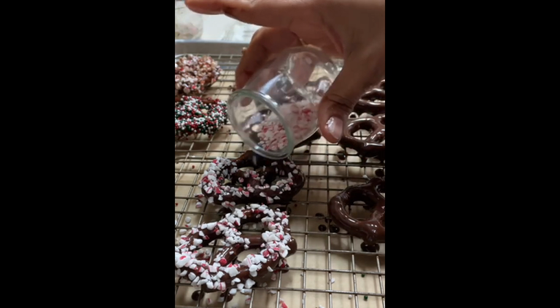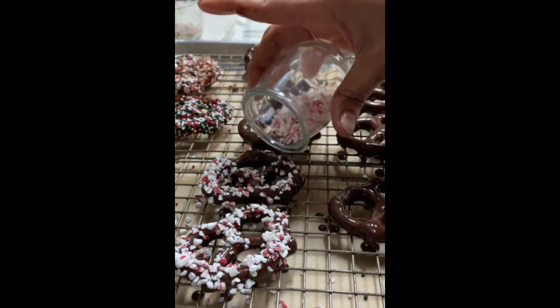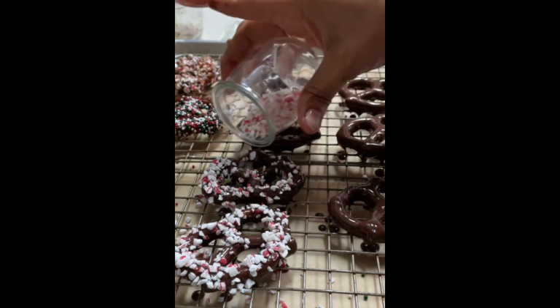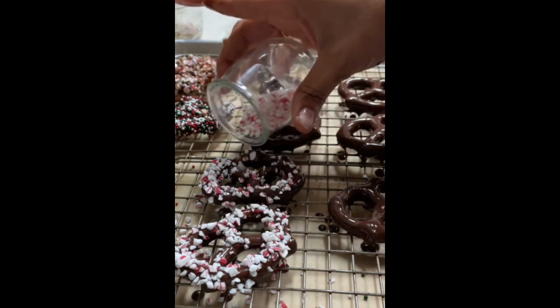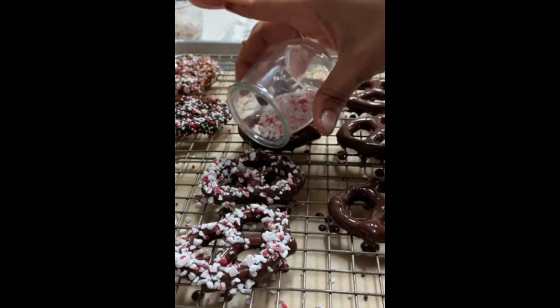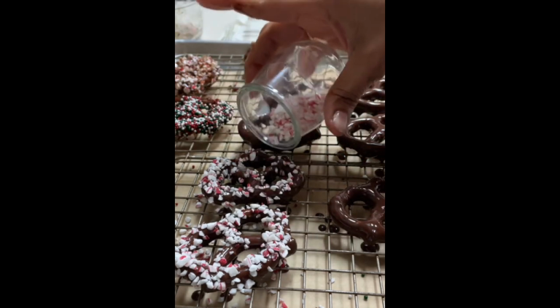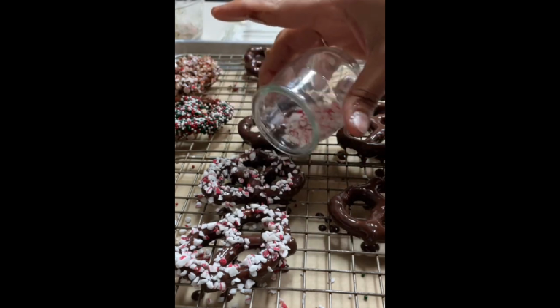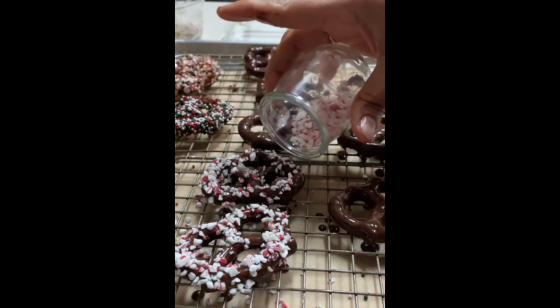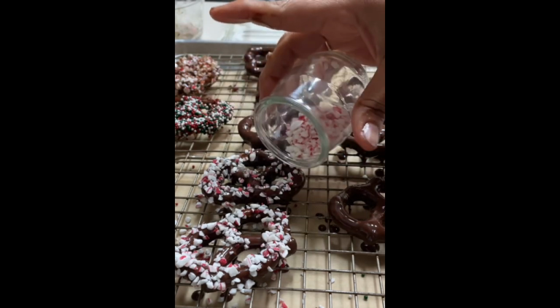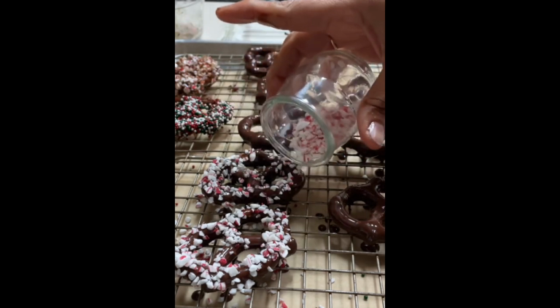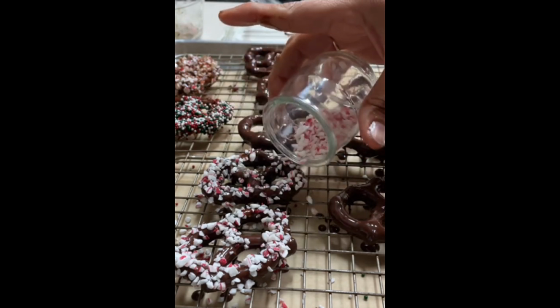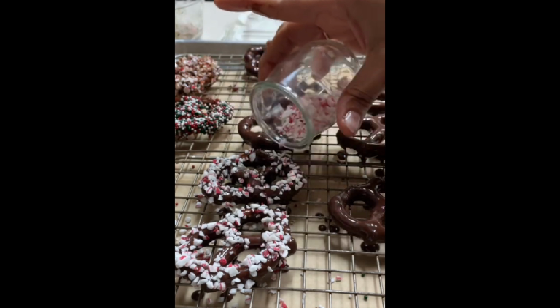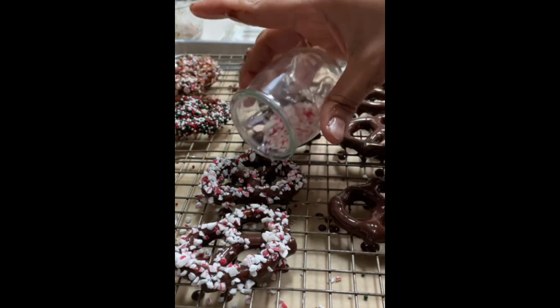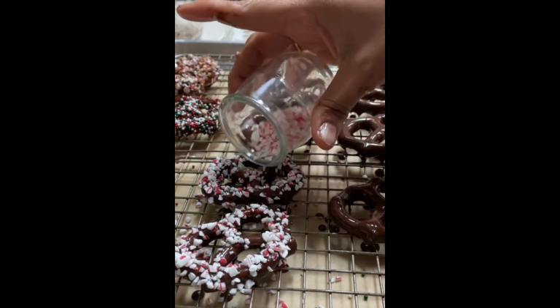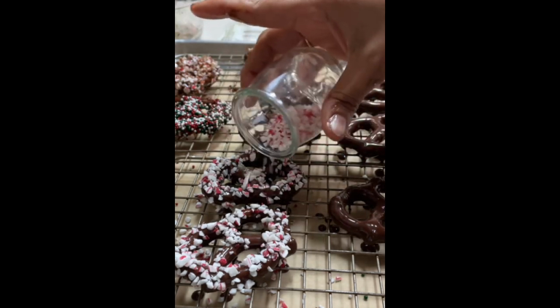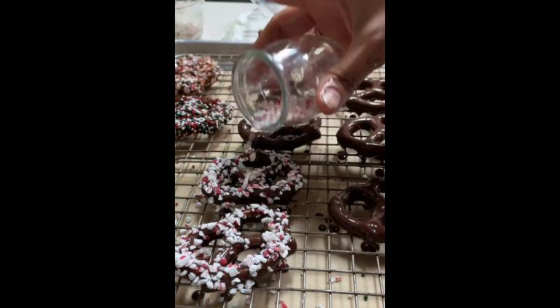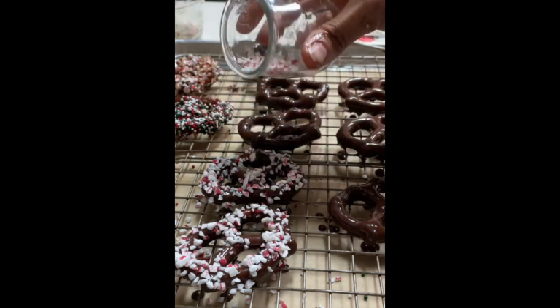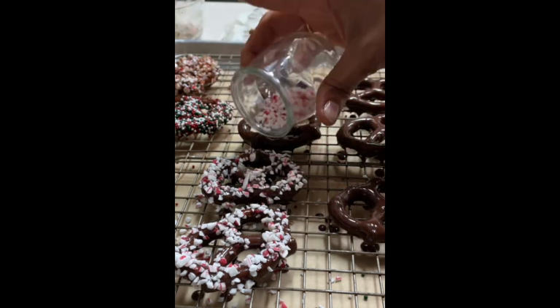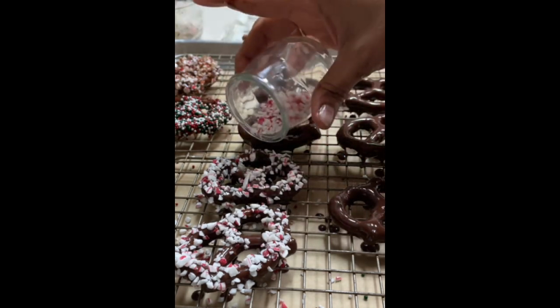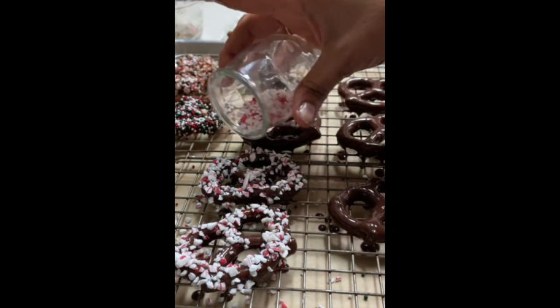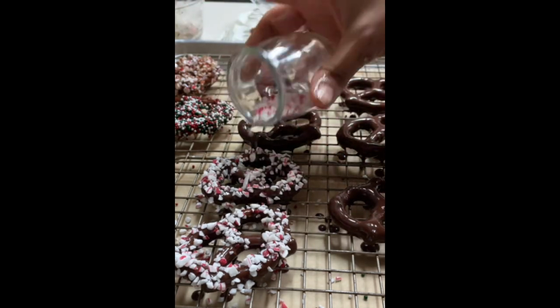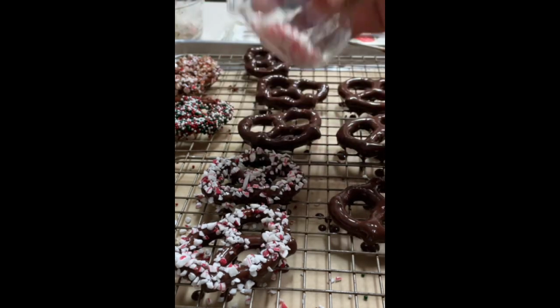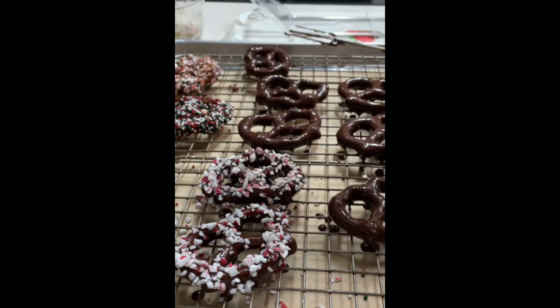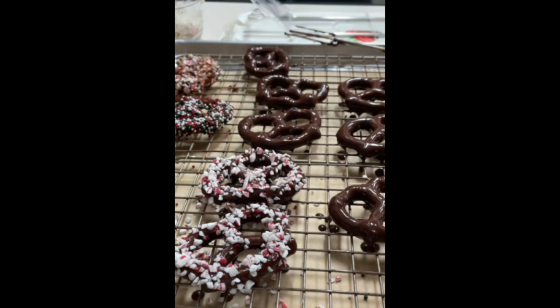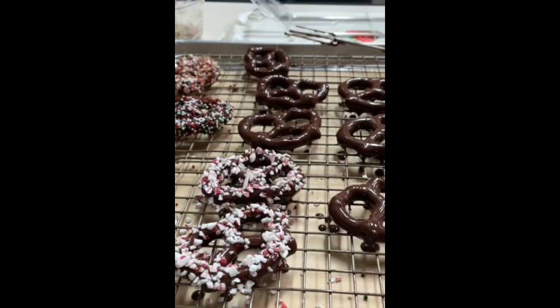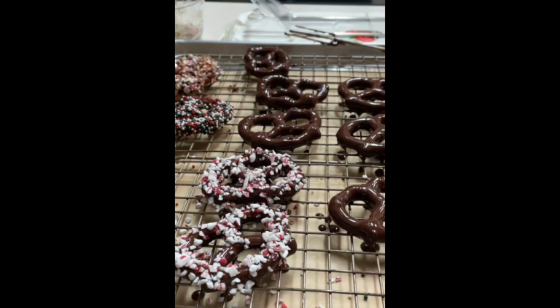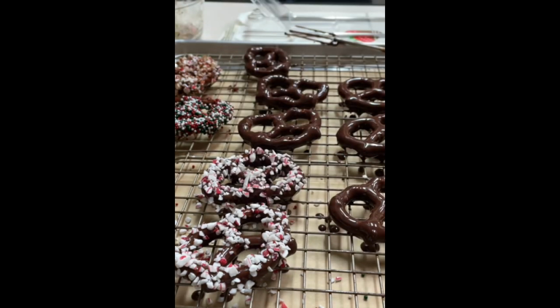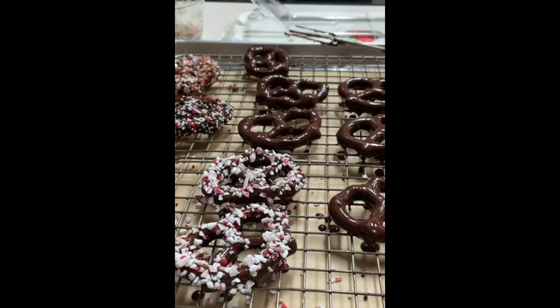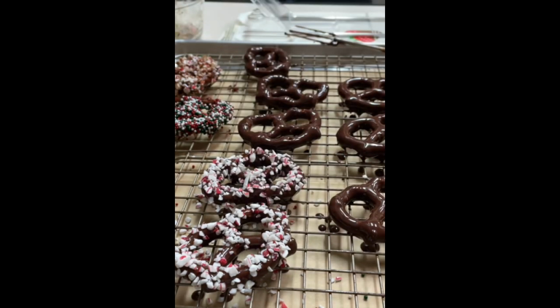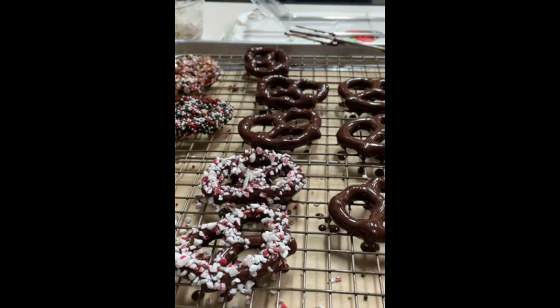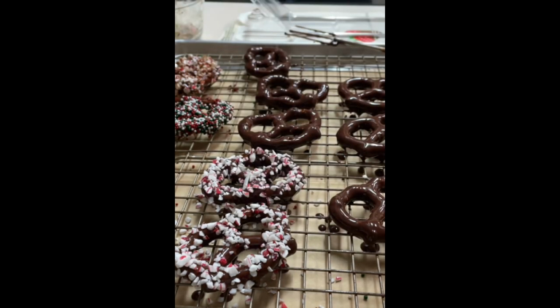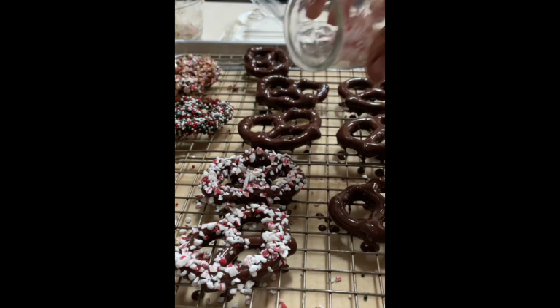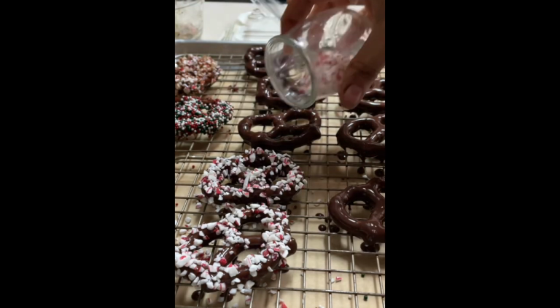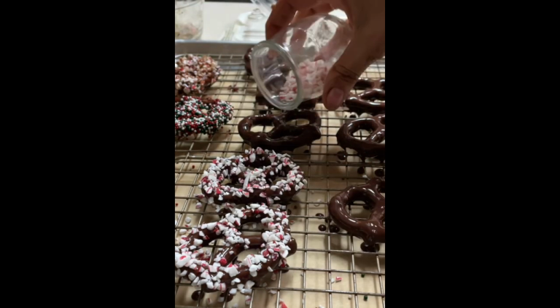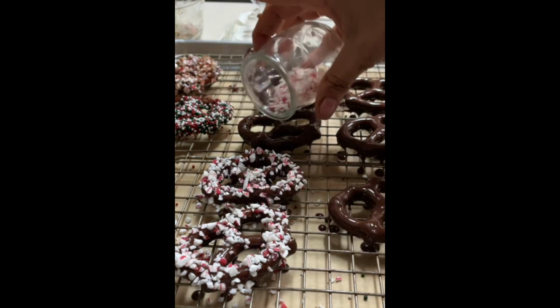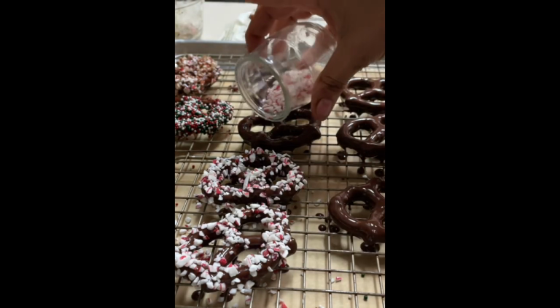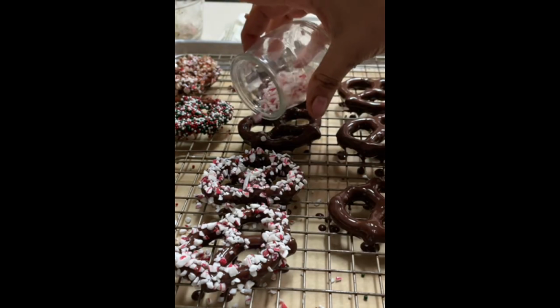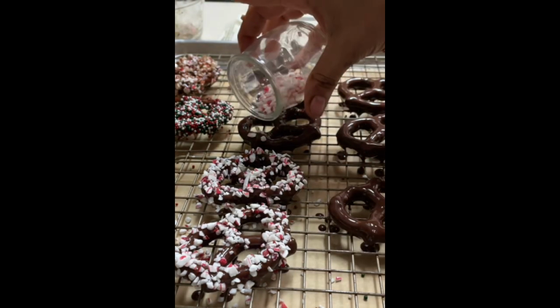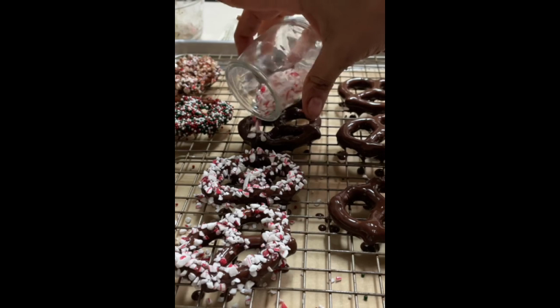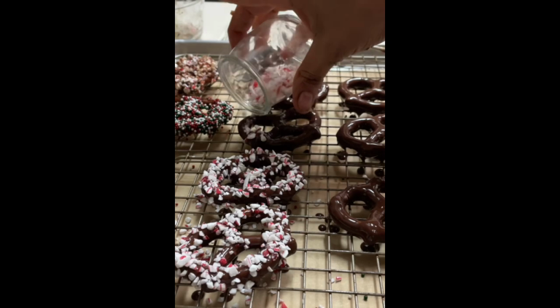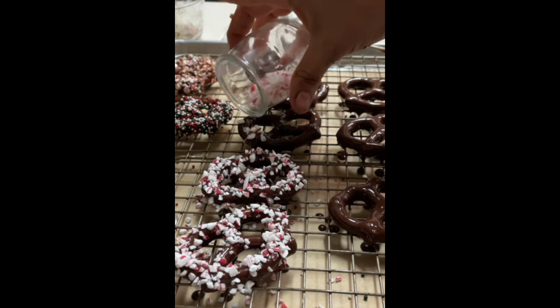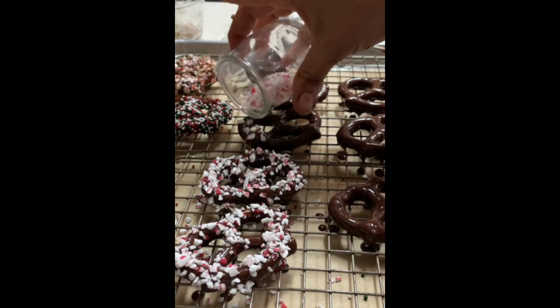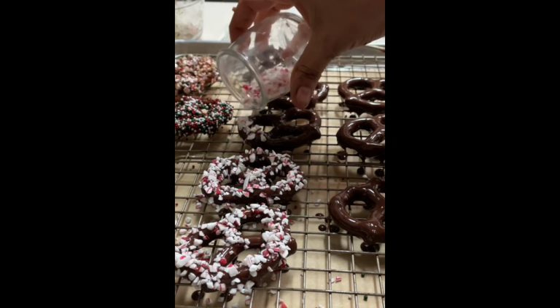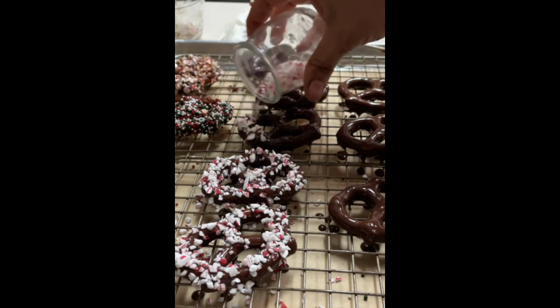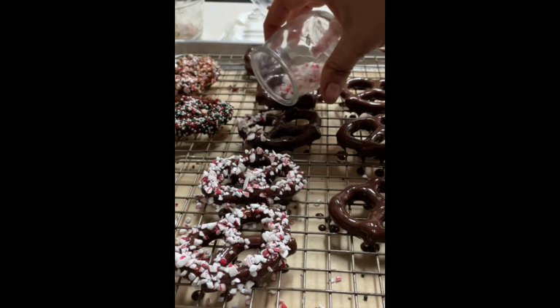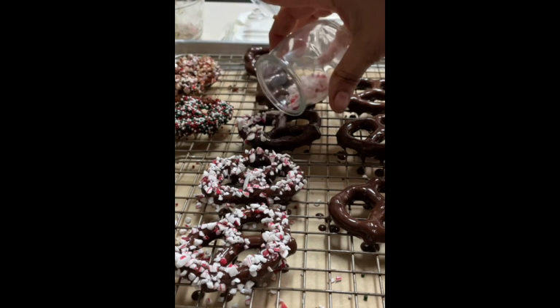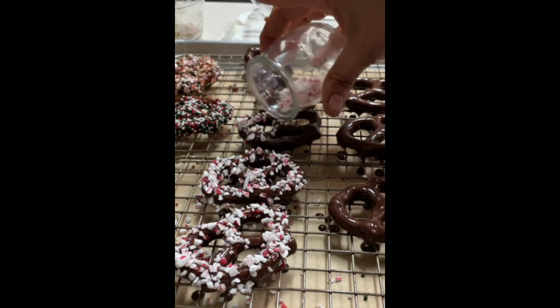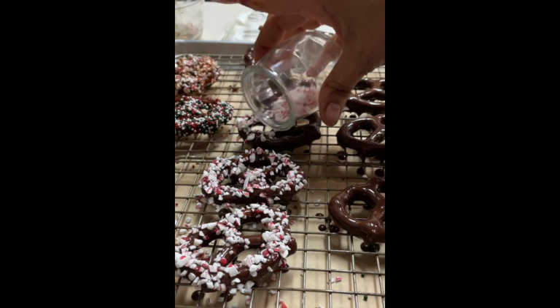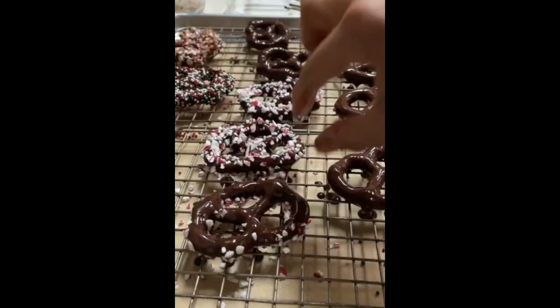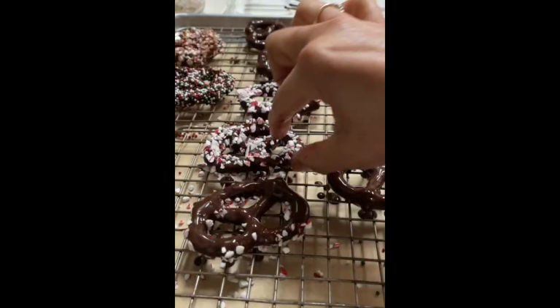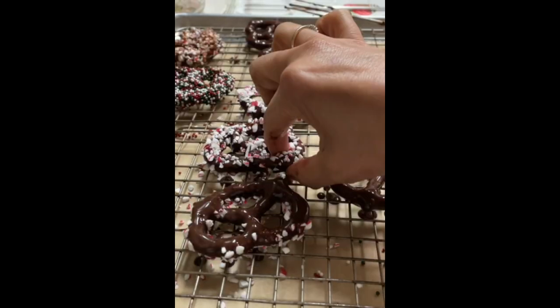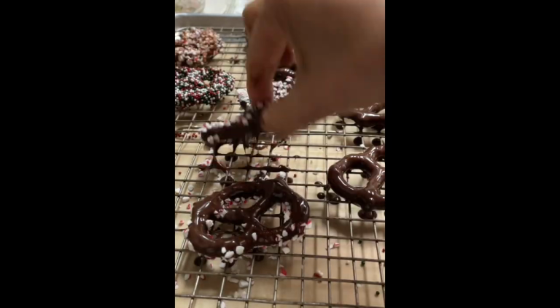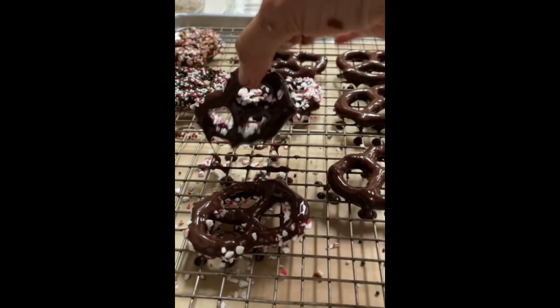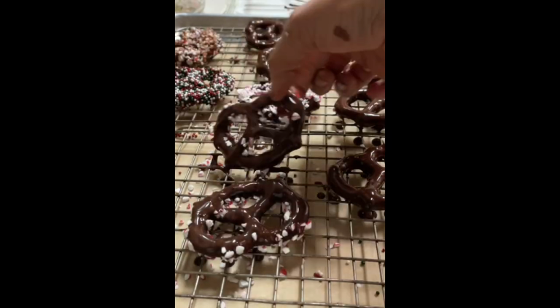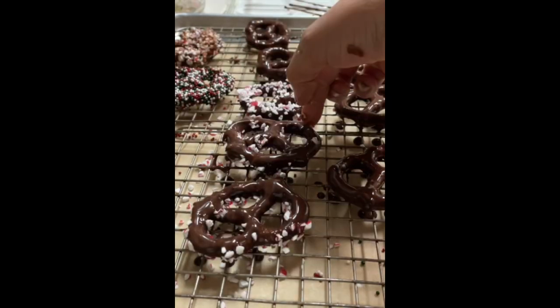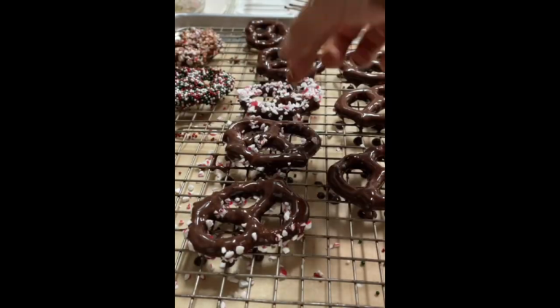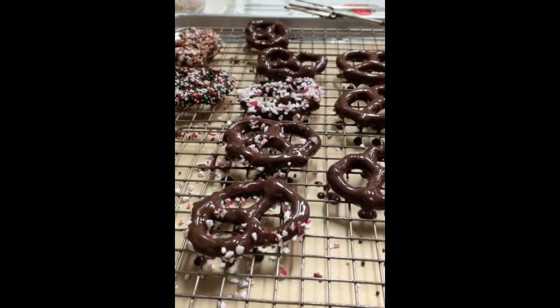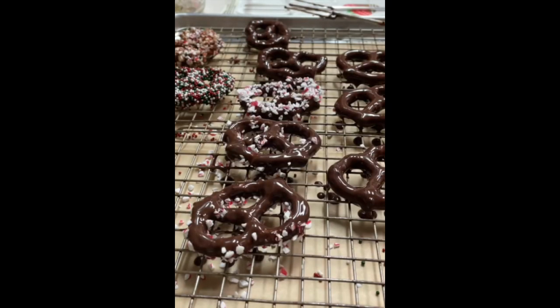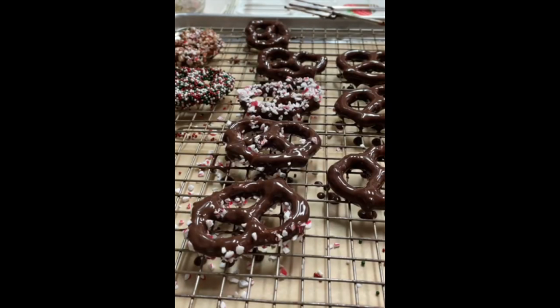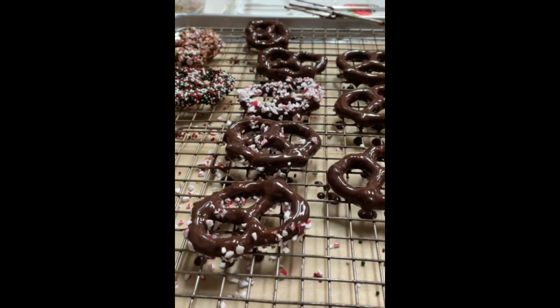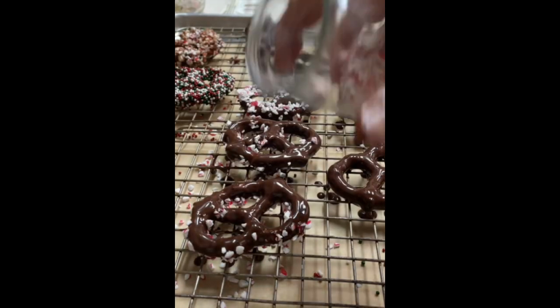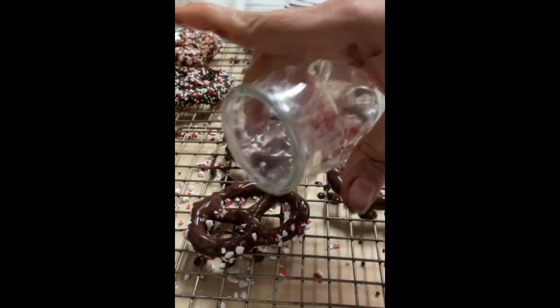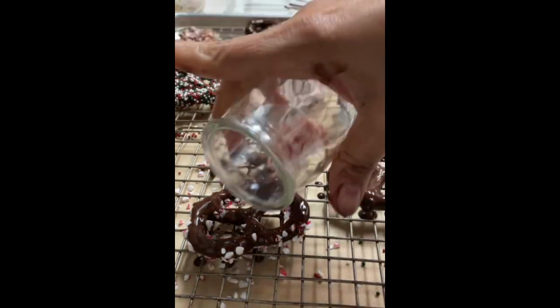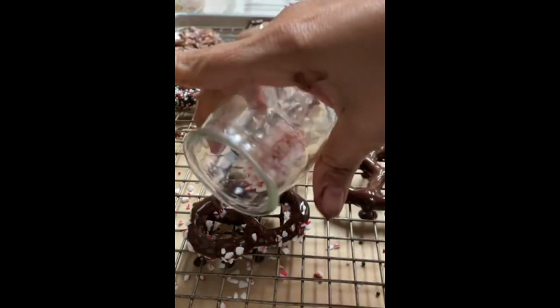After you finish adding all the candies to your pretzels, the only thing that you need to do is put them in the refrigerator for about 4 to 6 hours.